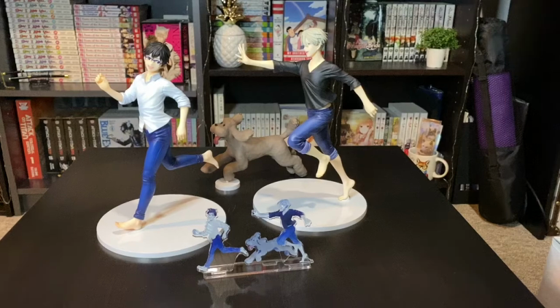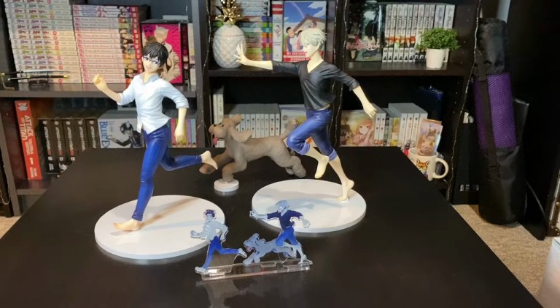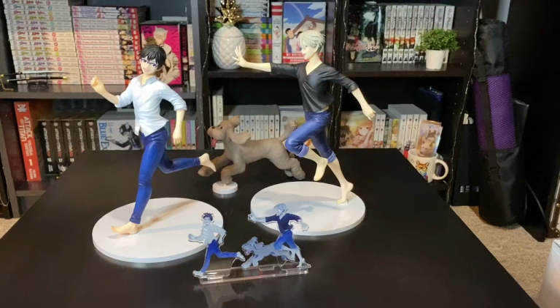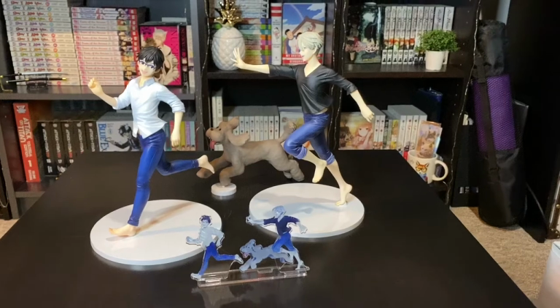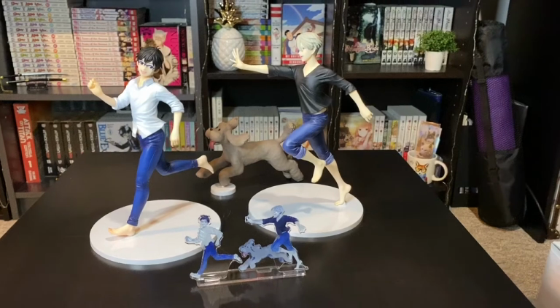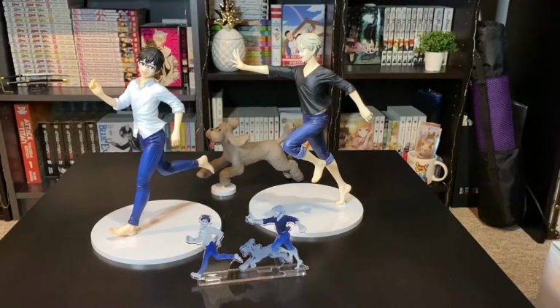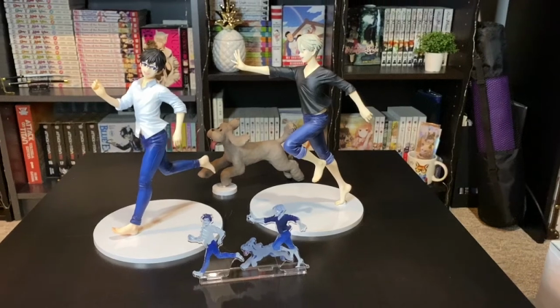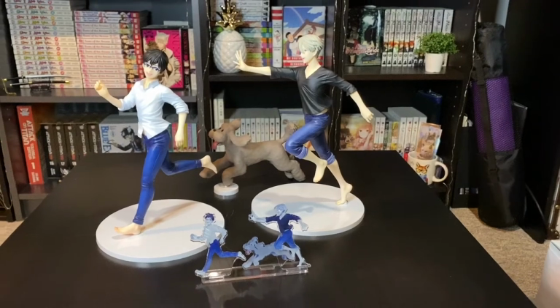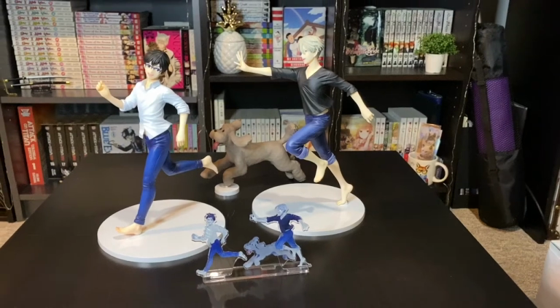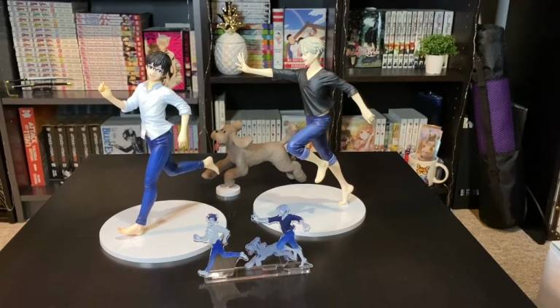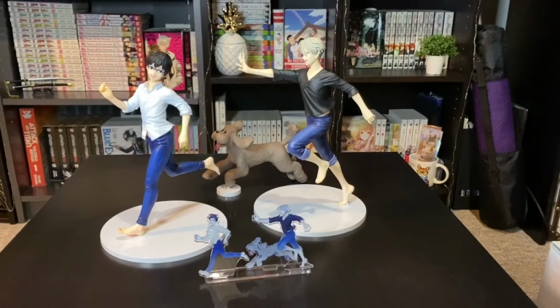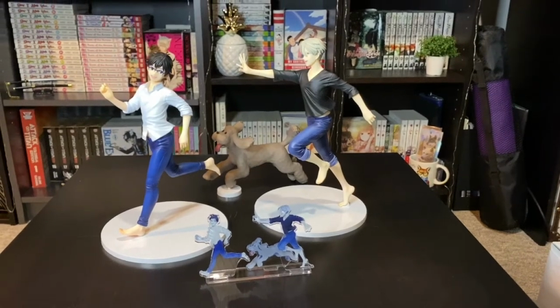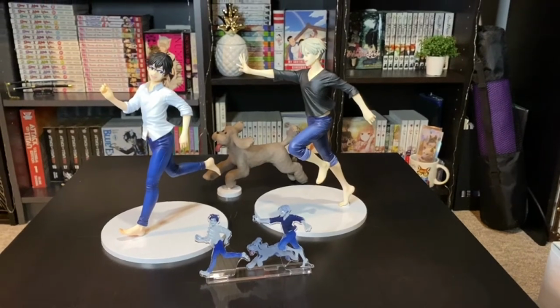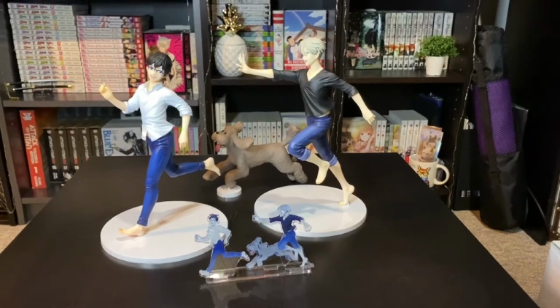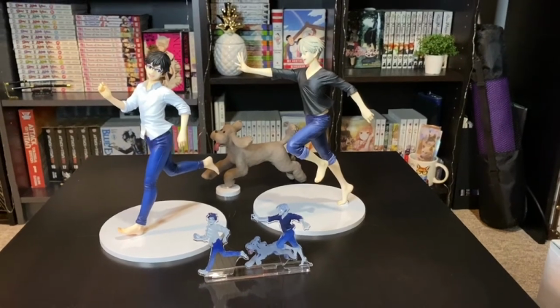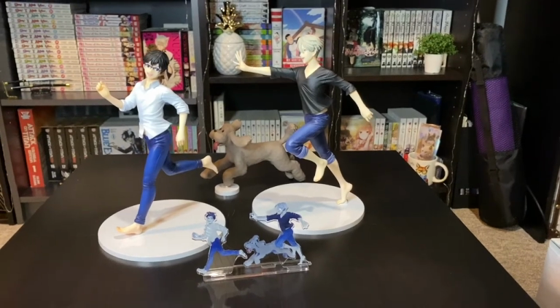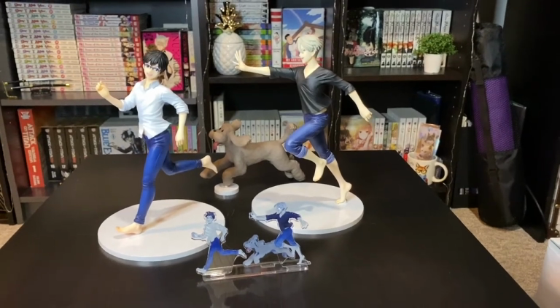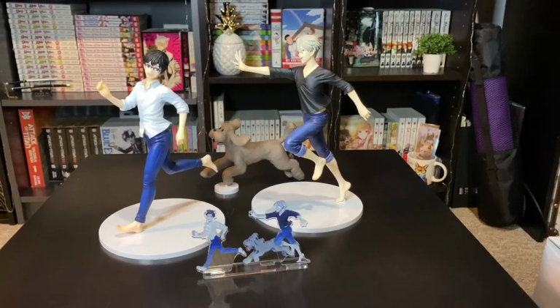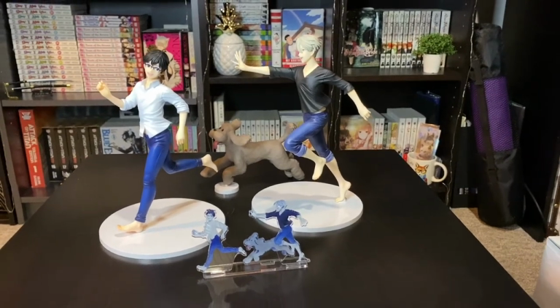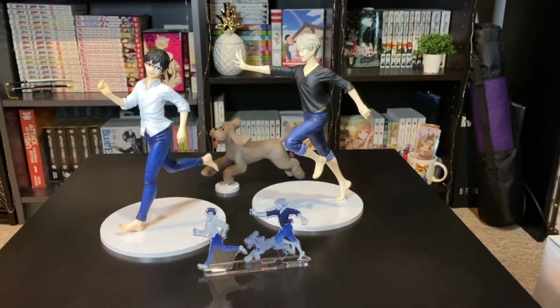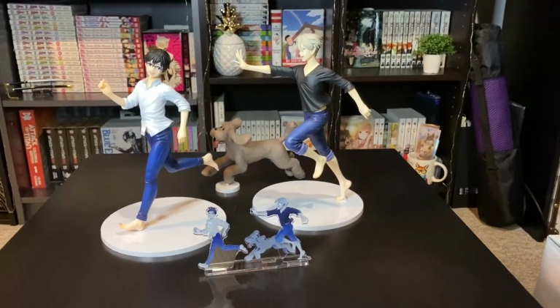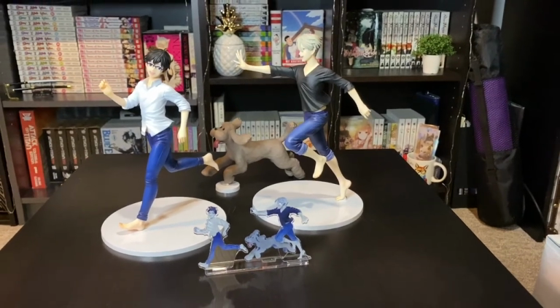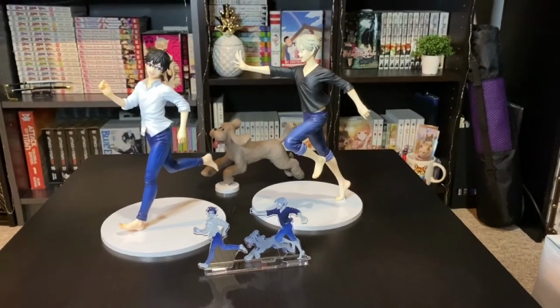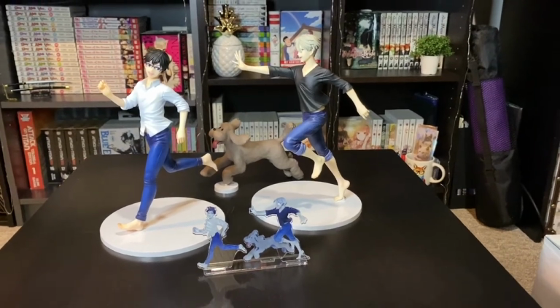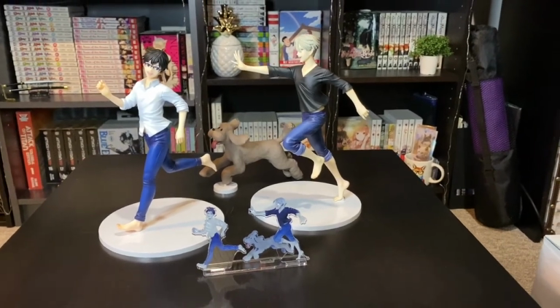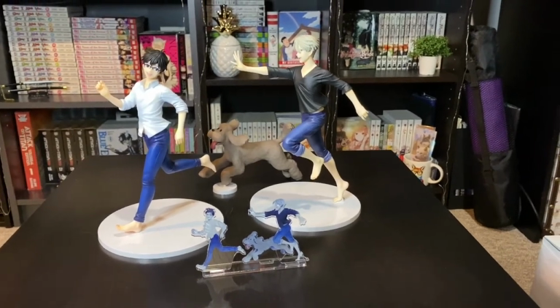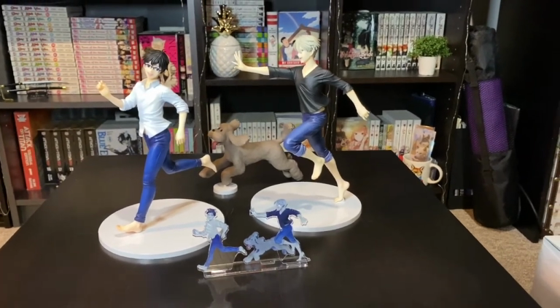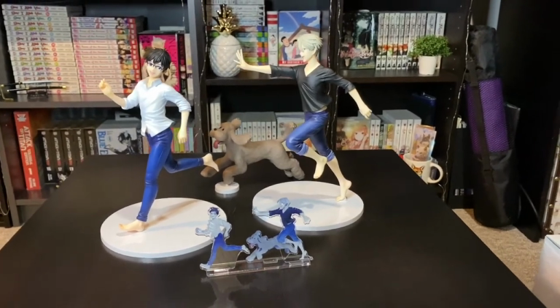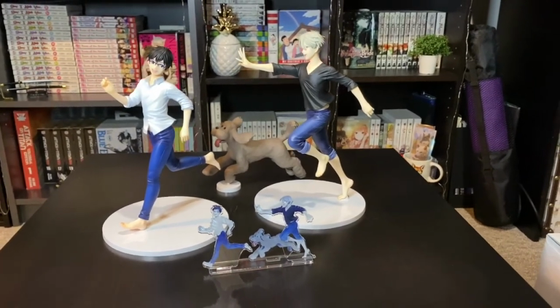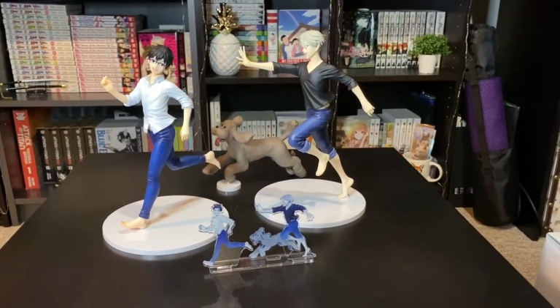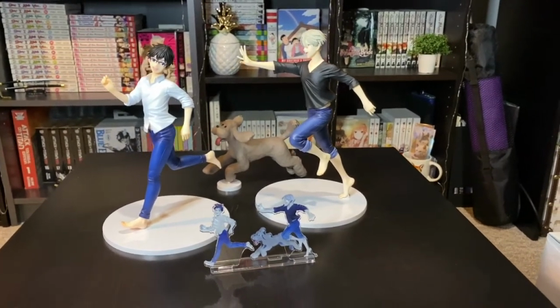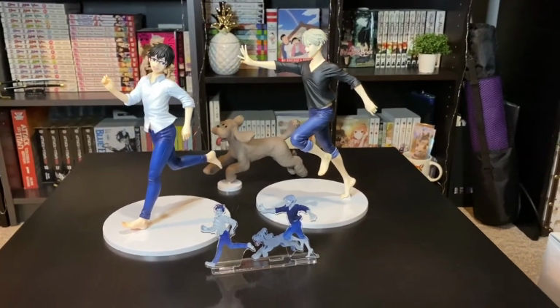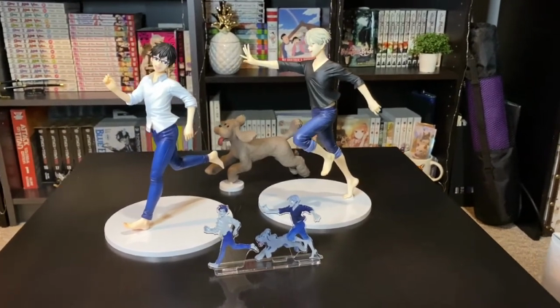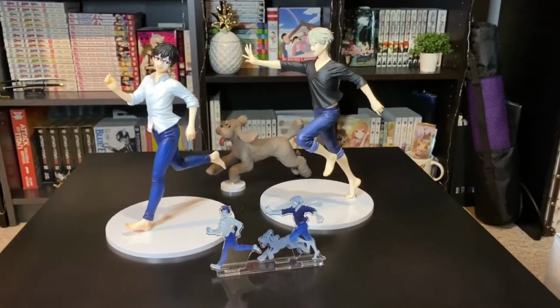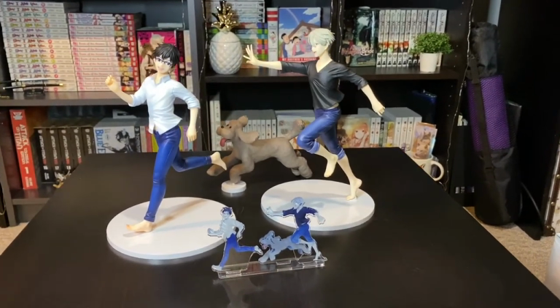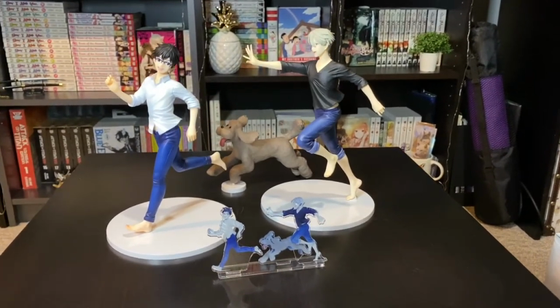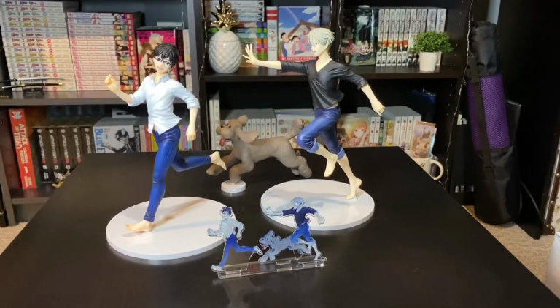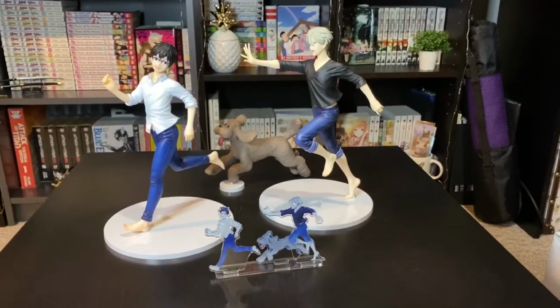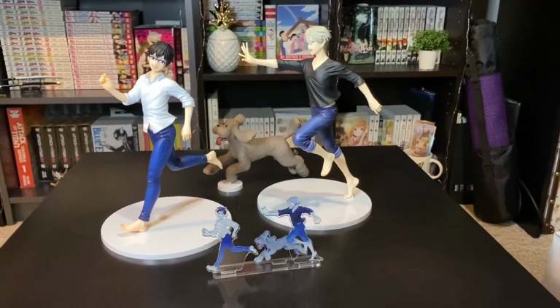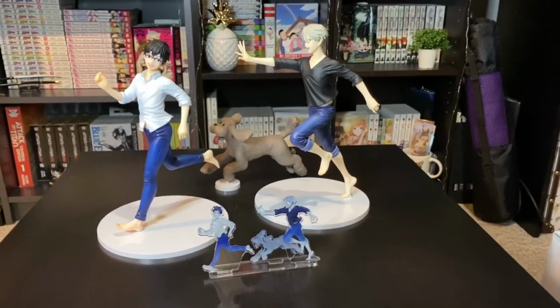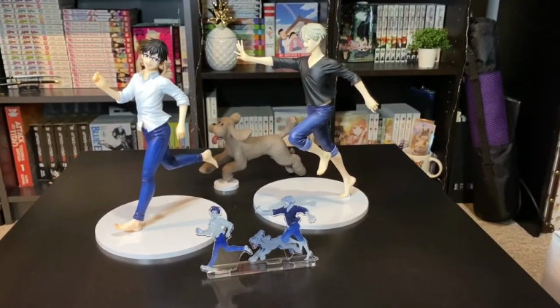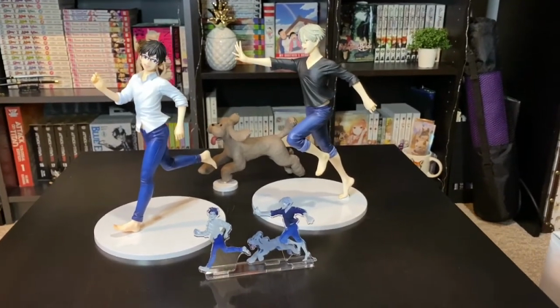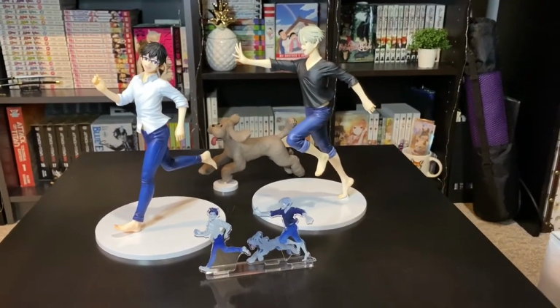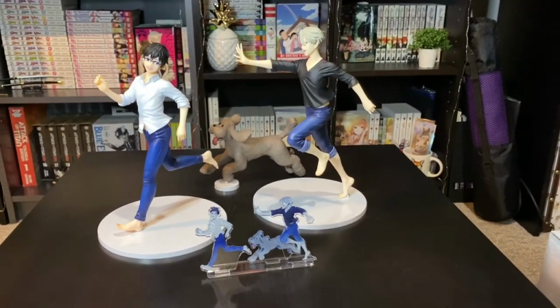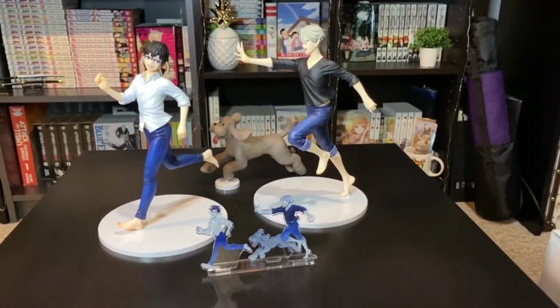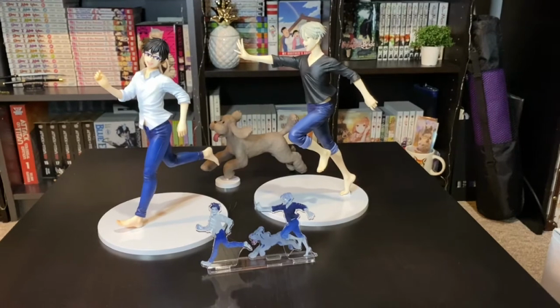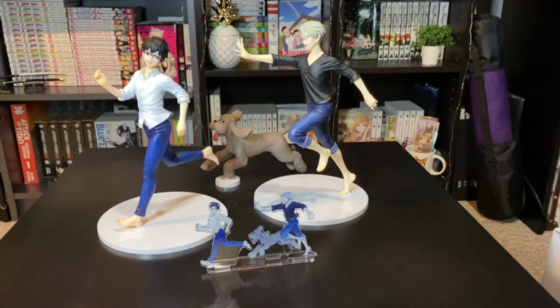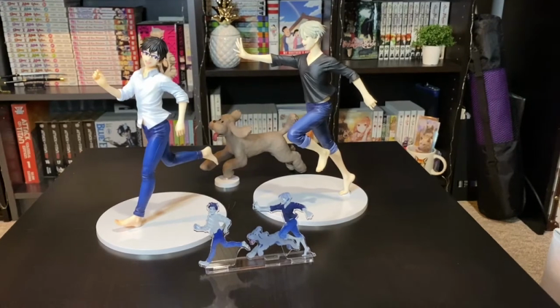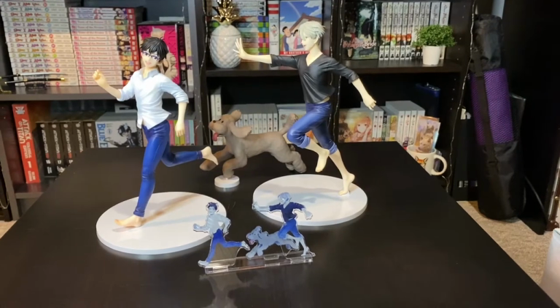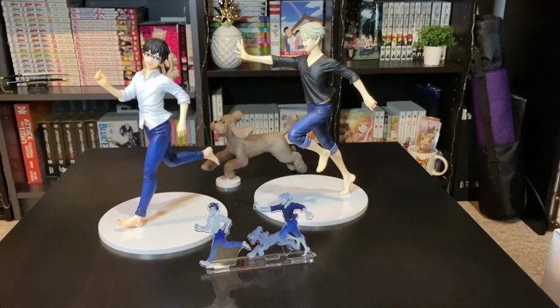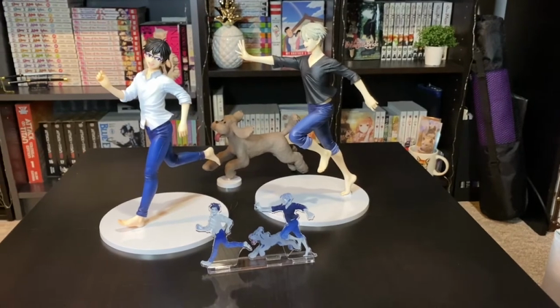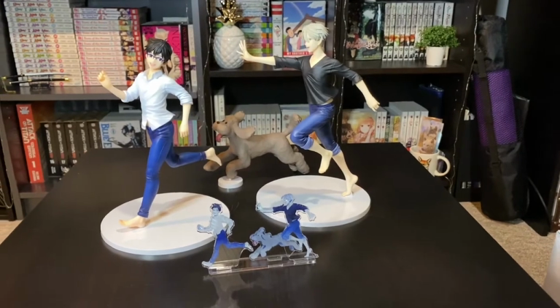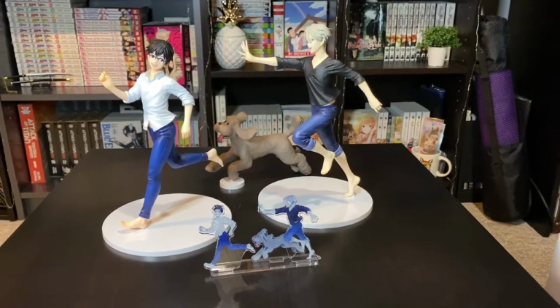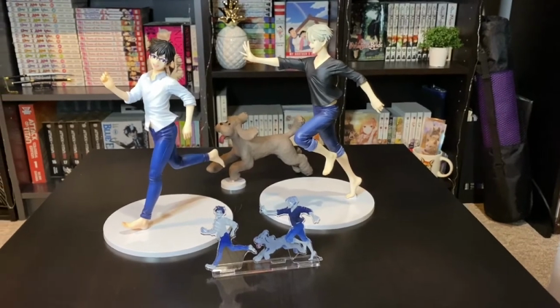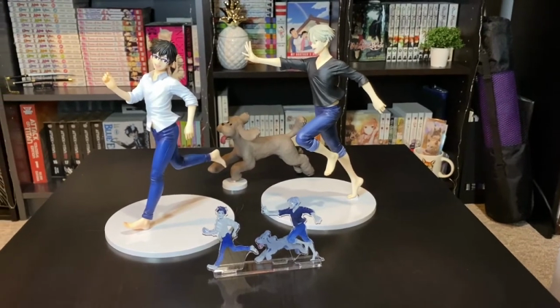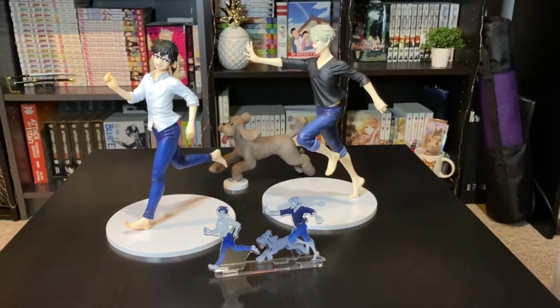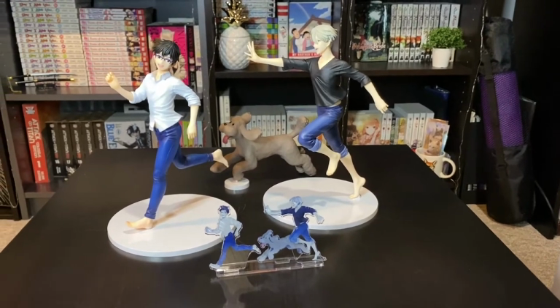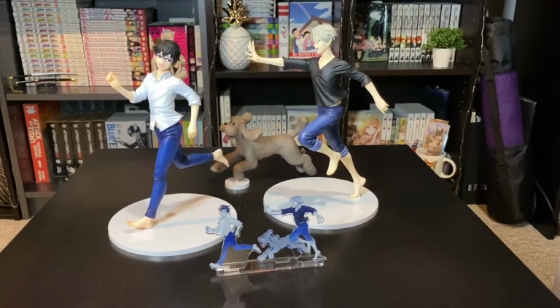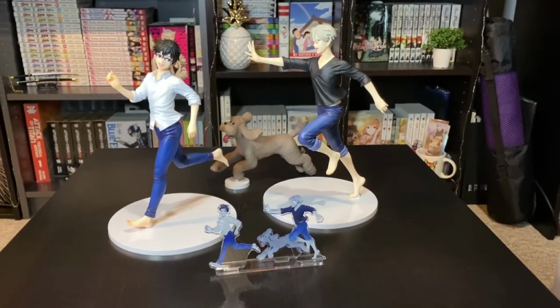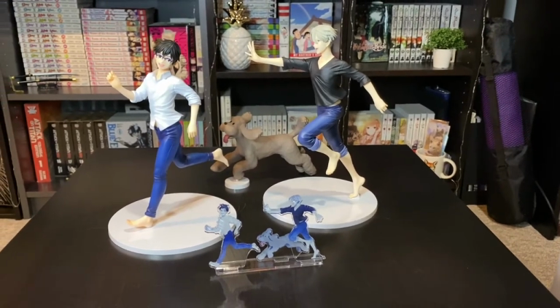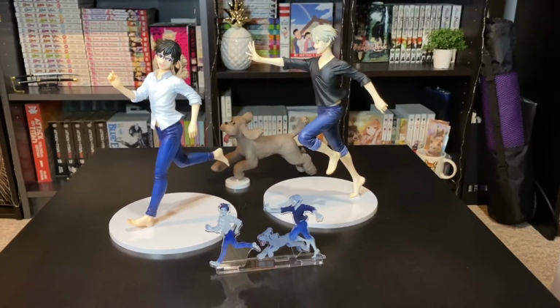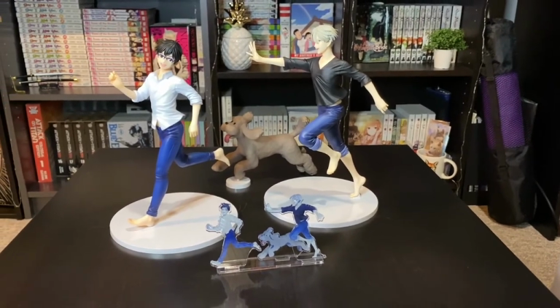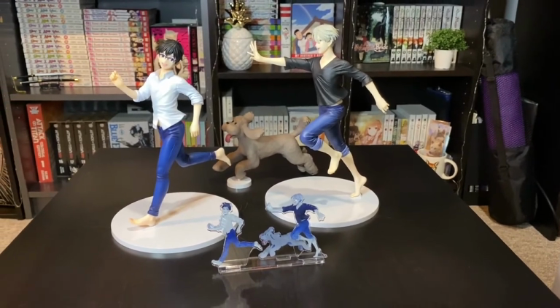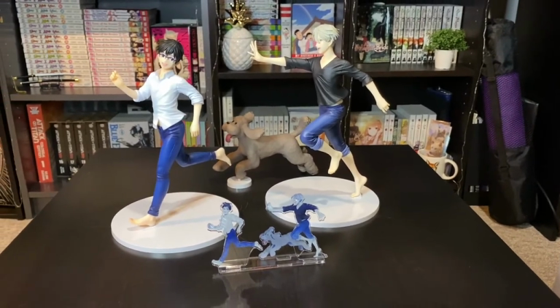Hey everyone, it's Kidoo and in this video I'm going to be giving you guys a closer look at the Yuri and Victor Good Smell Company figure set.